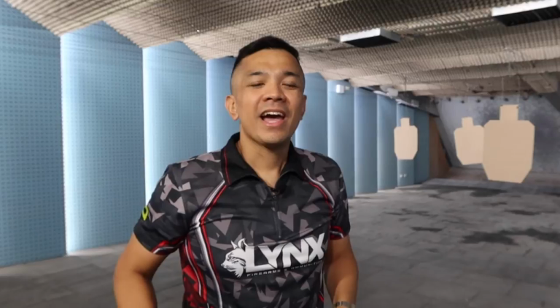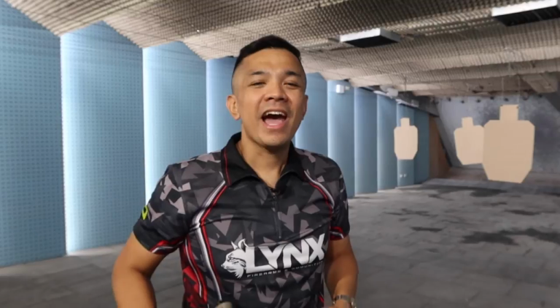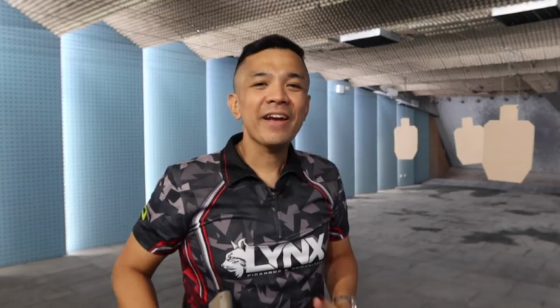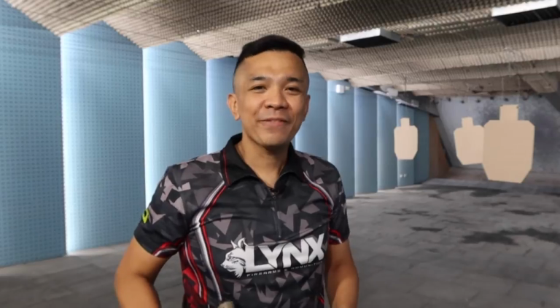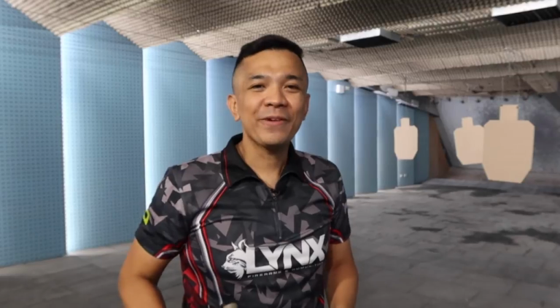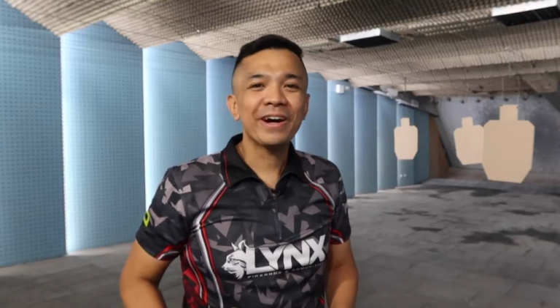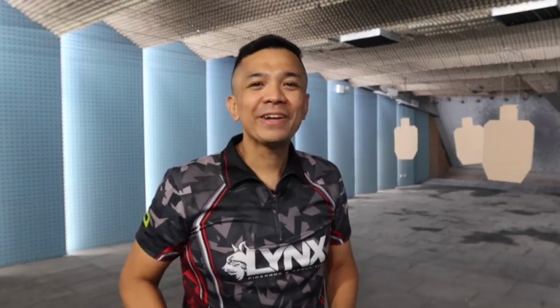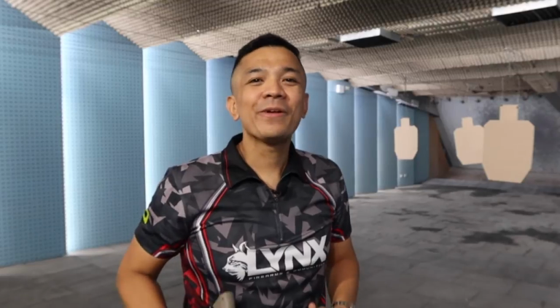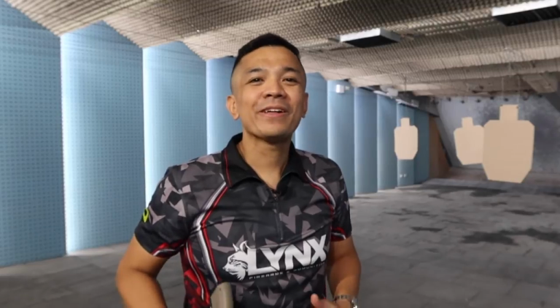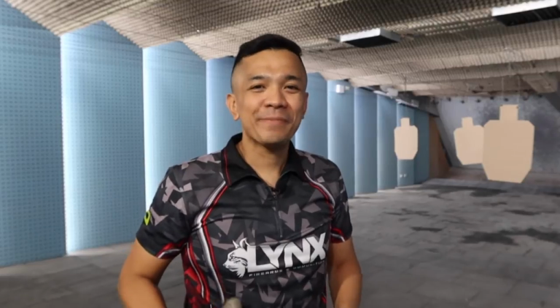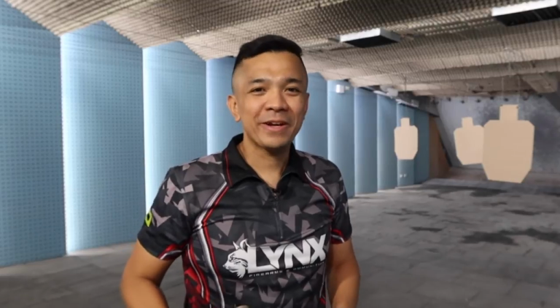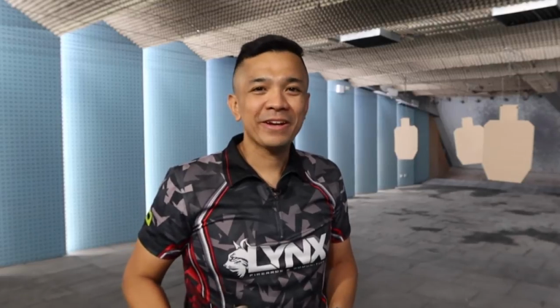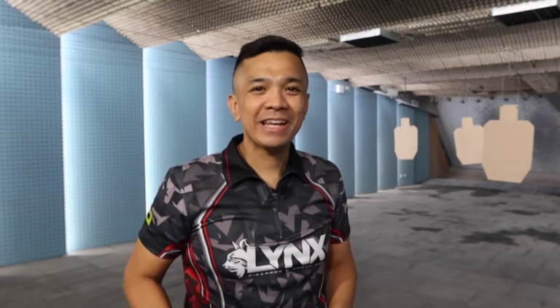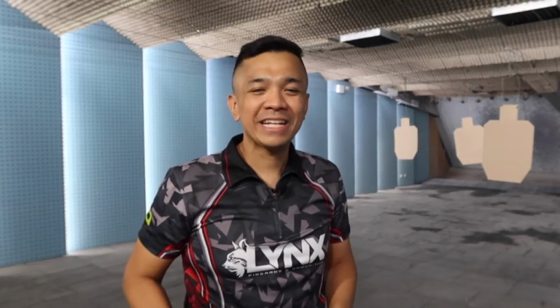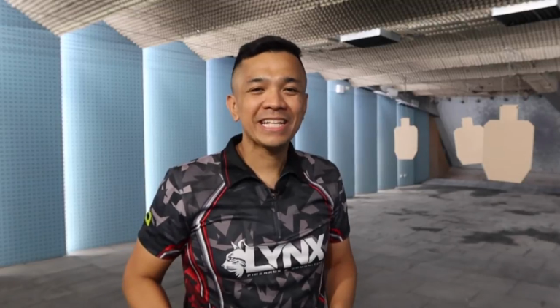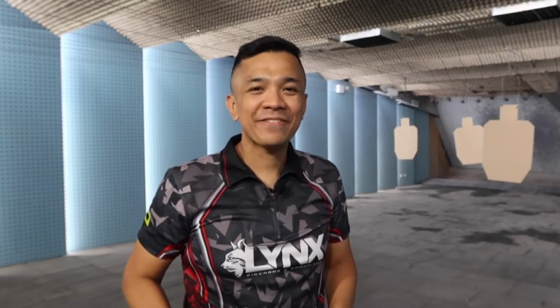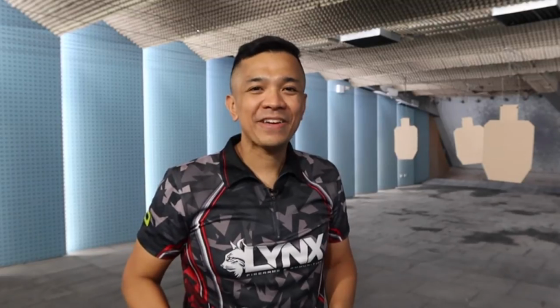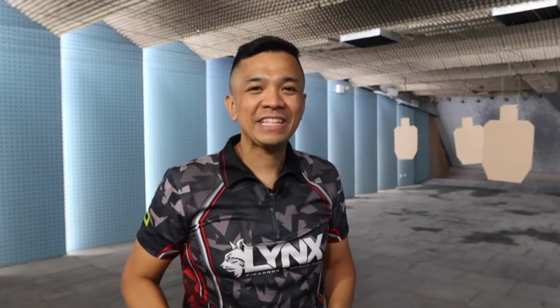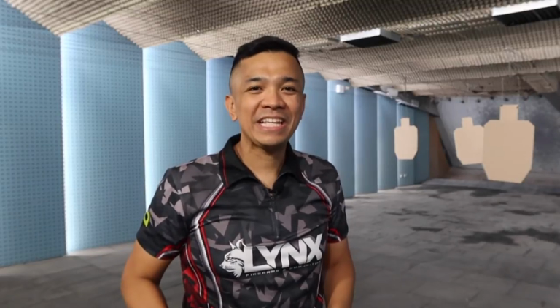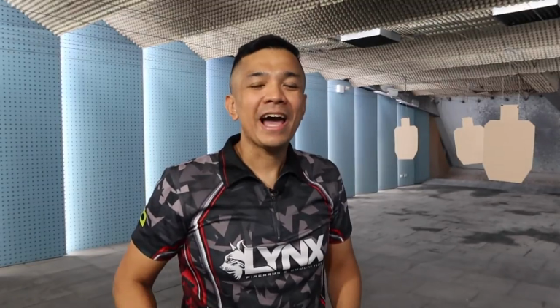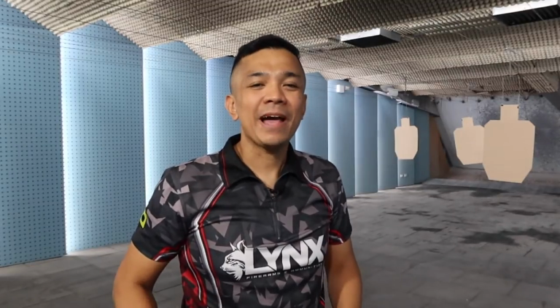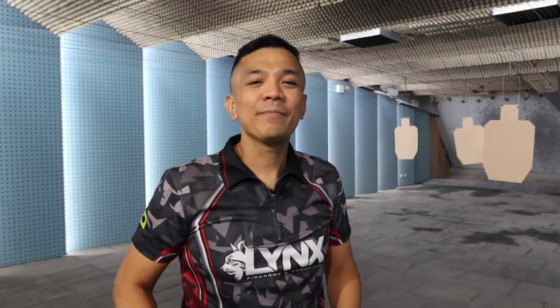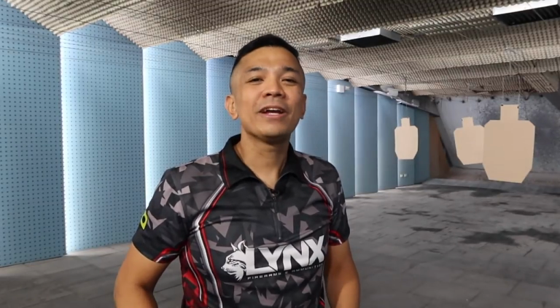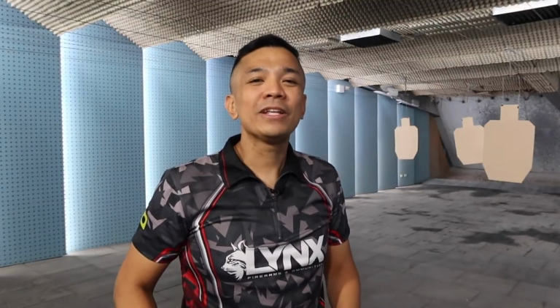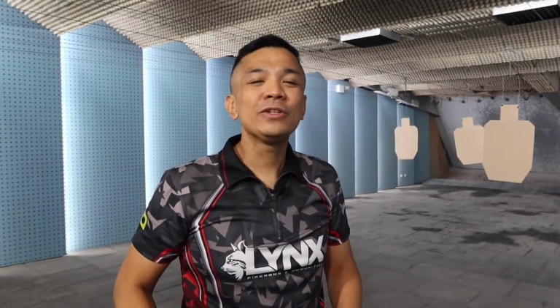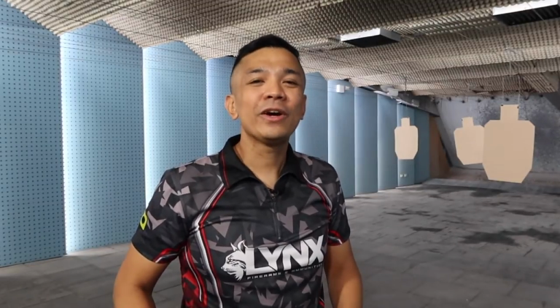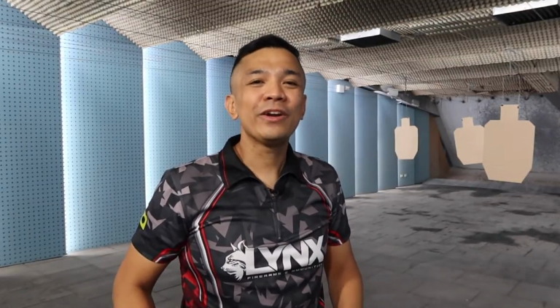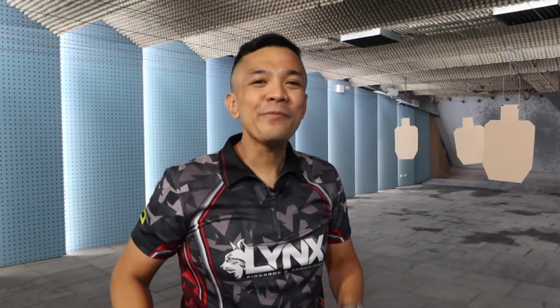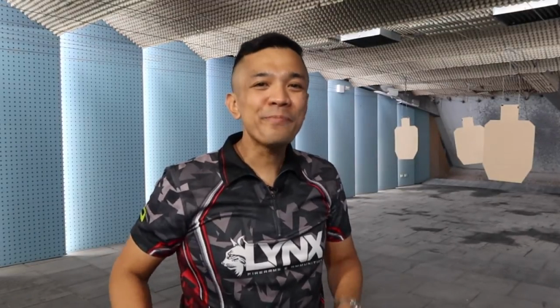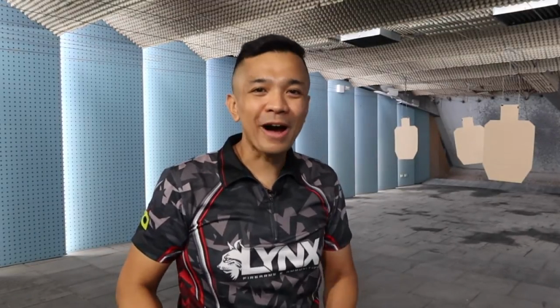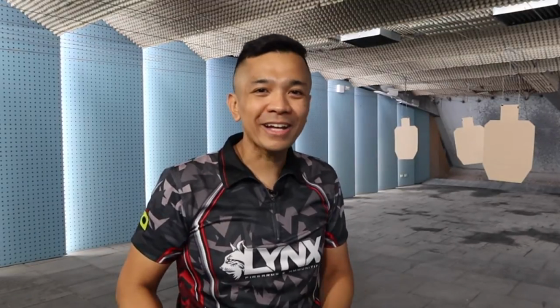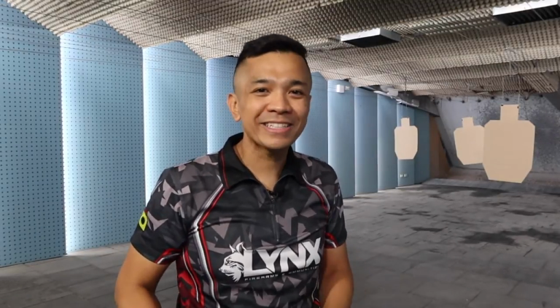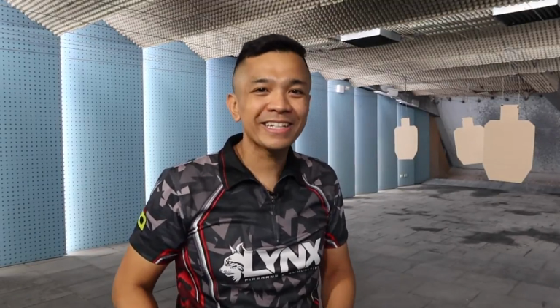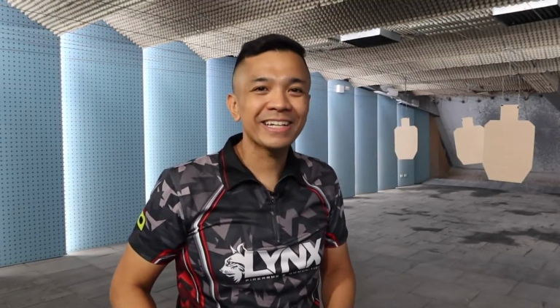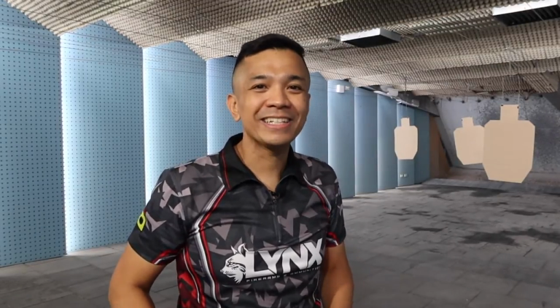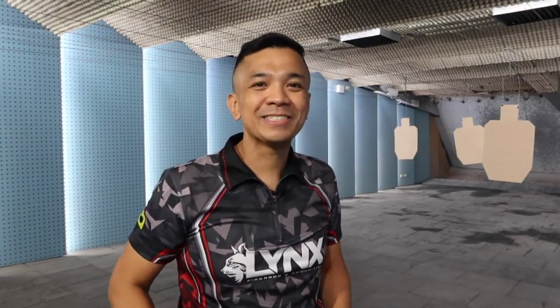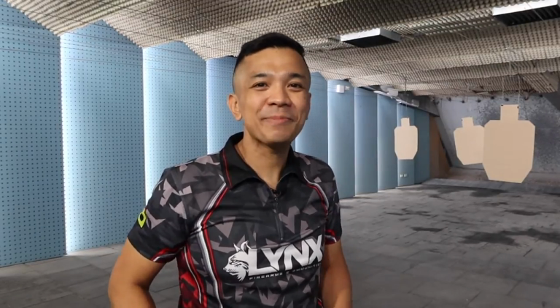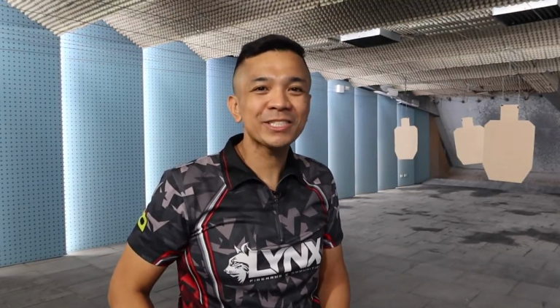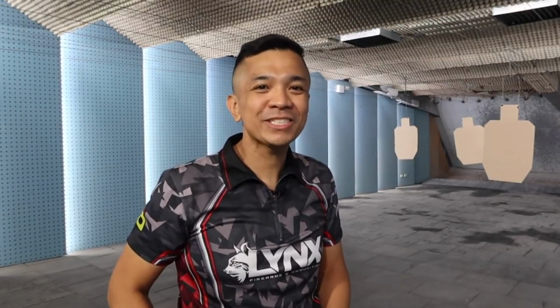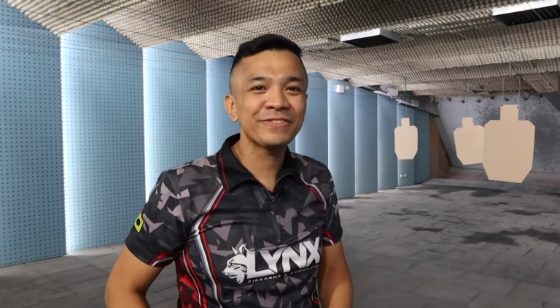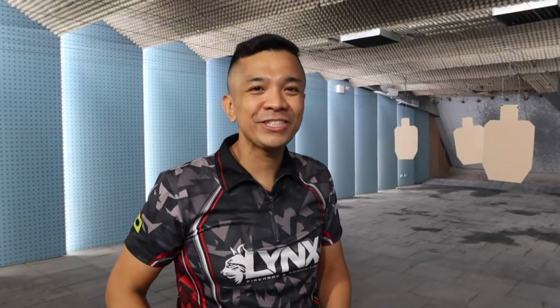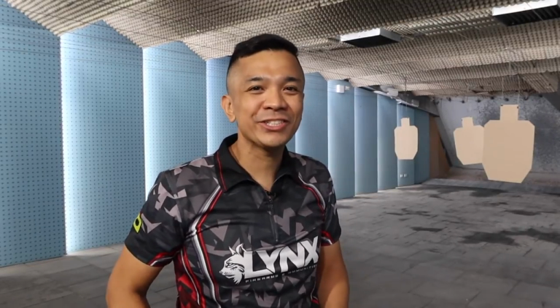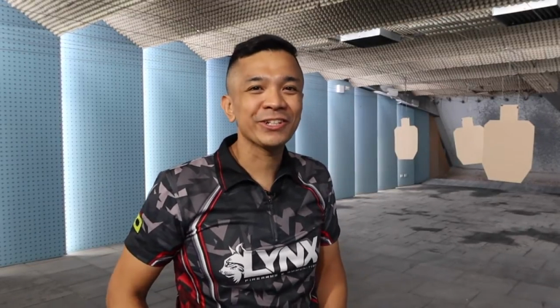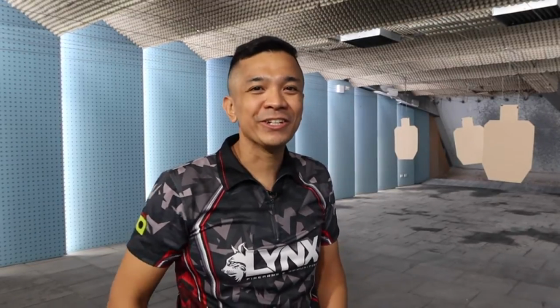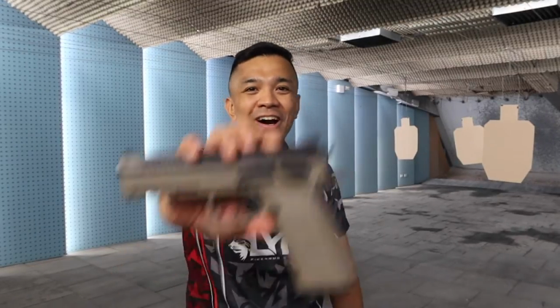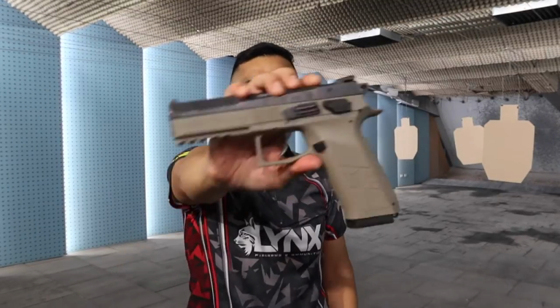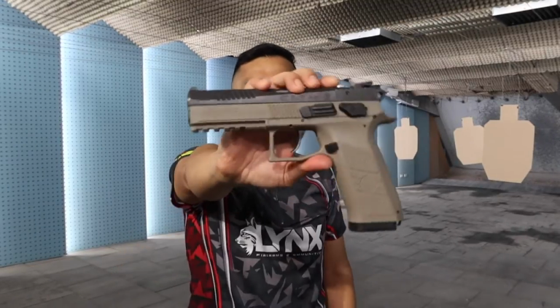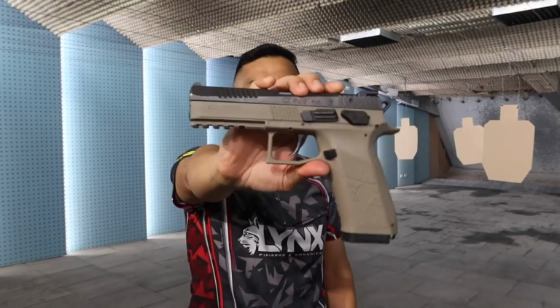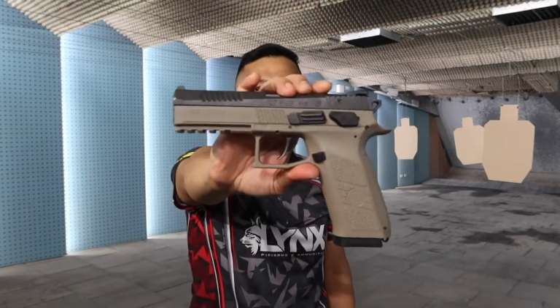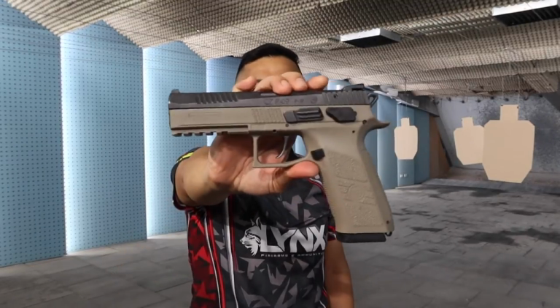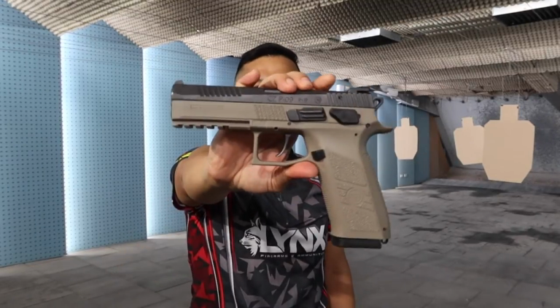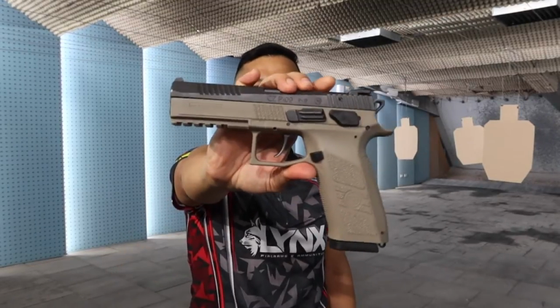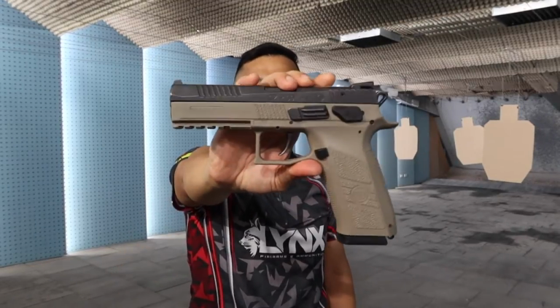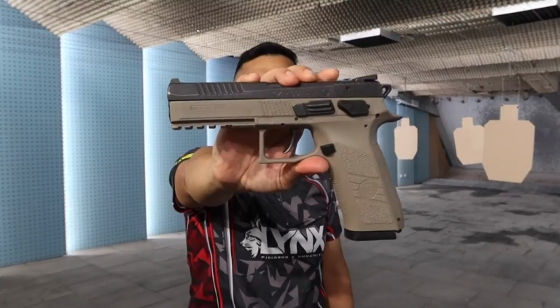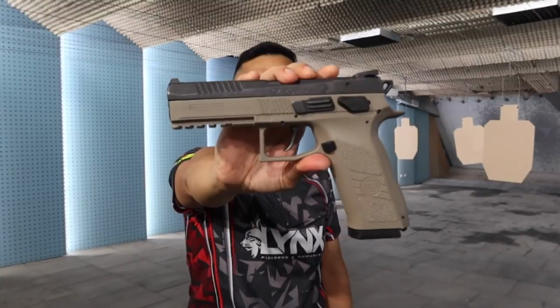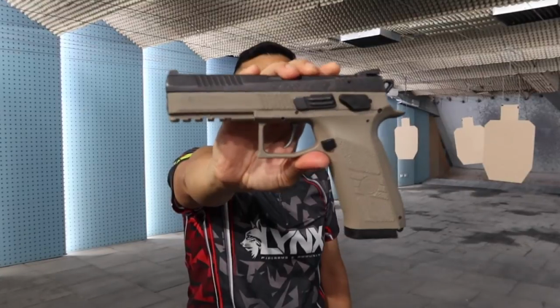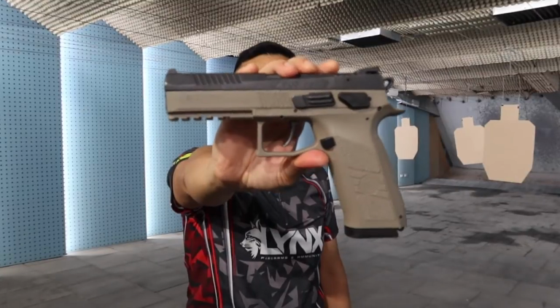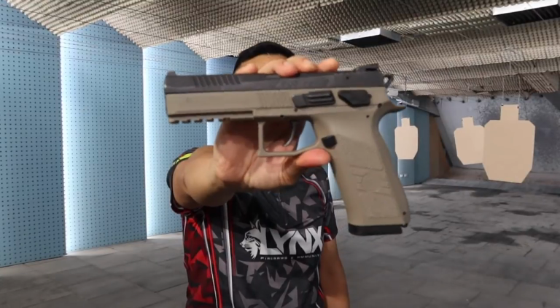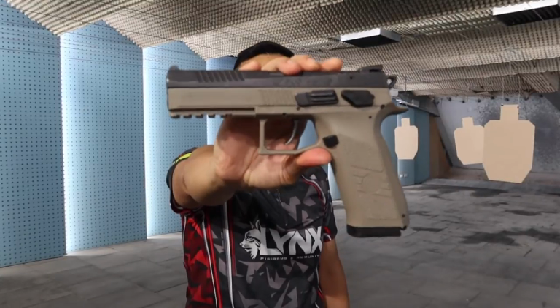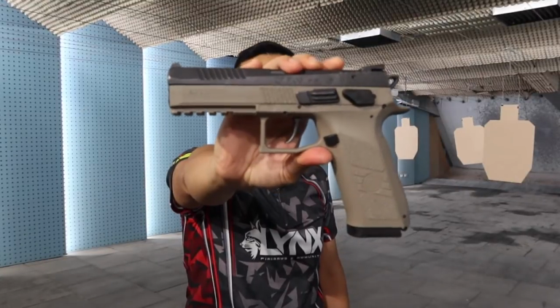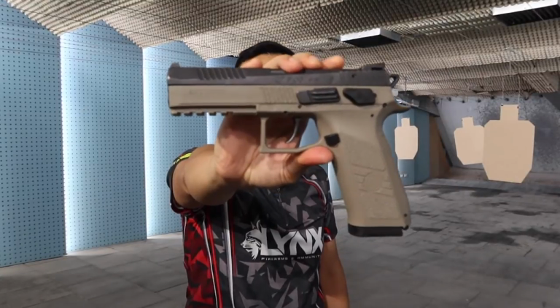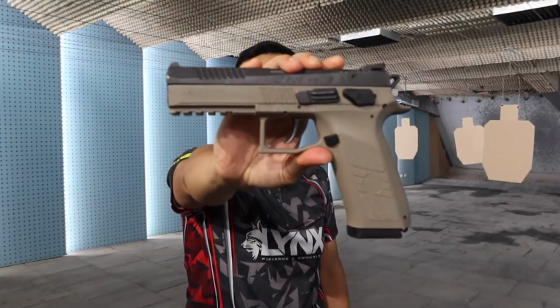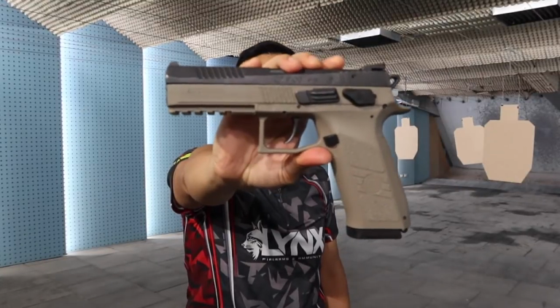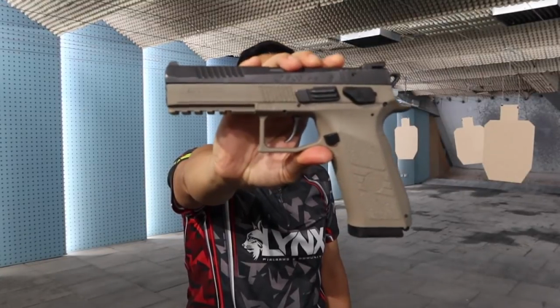Hi everyone! Welcome here in LynxFAT. I'm gonna do an unboxing and a special feature of the CZ P09.